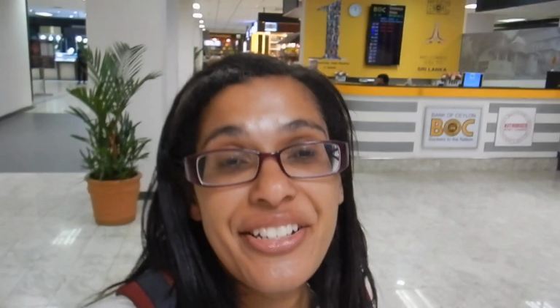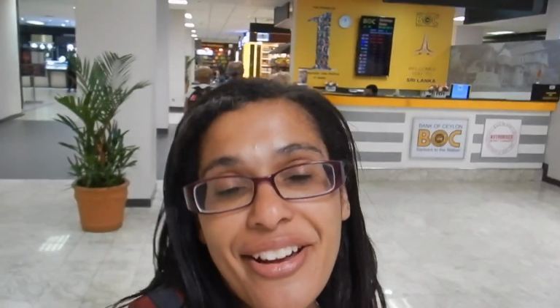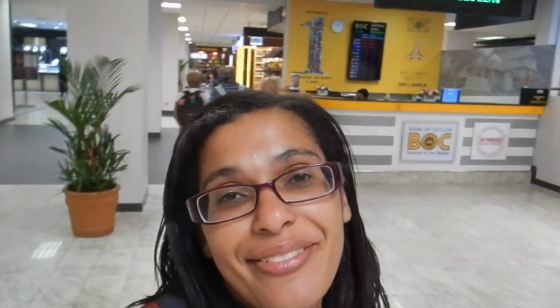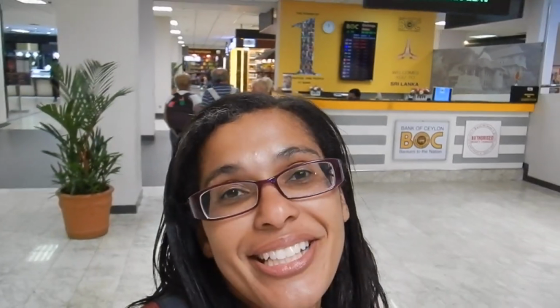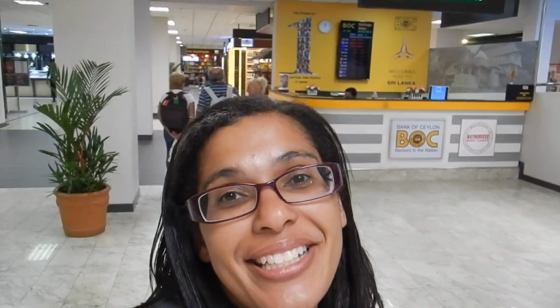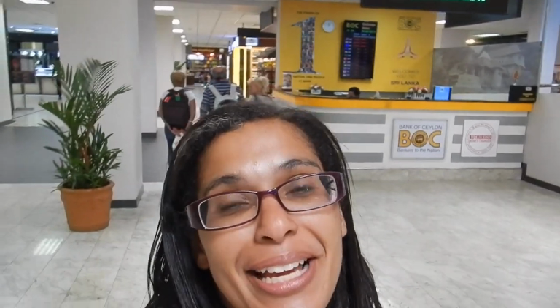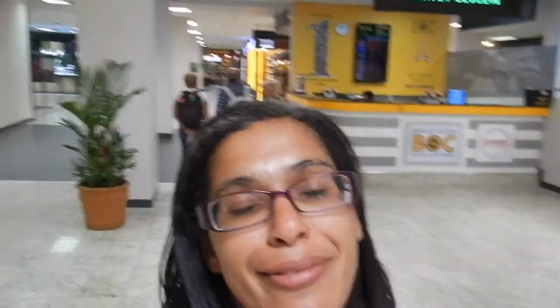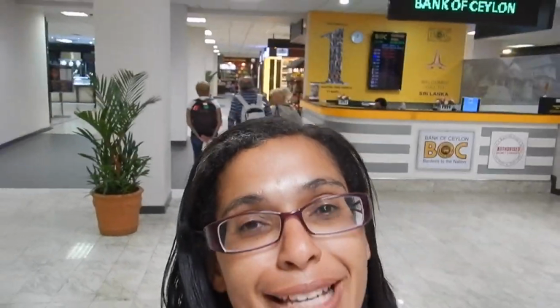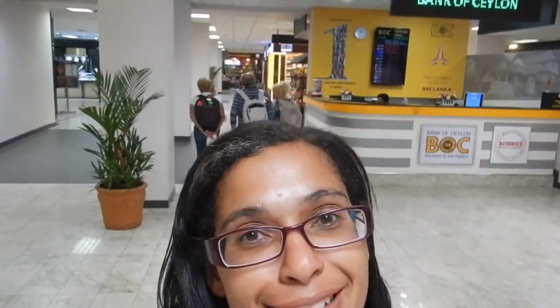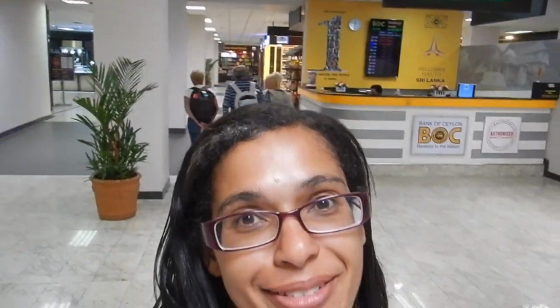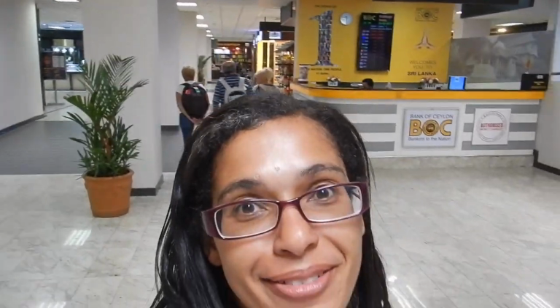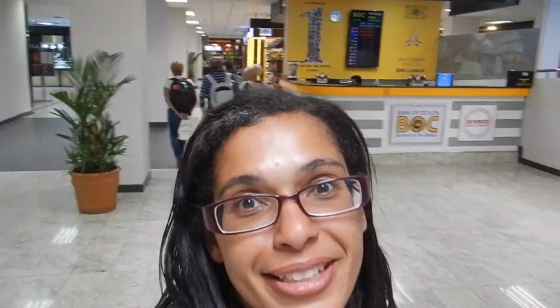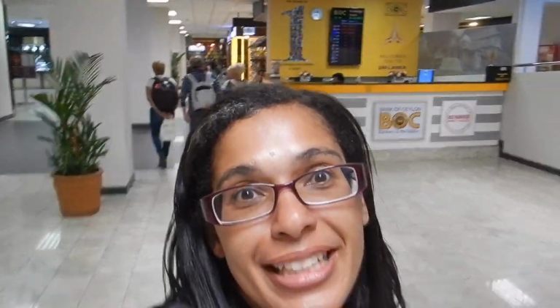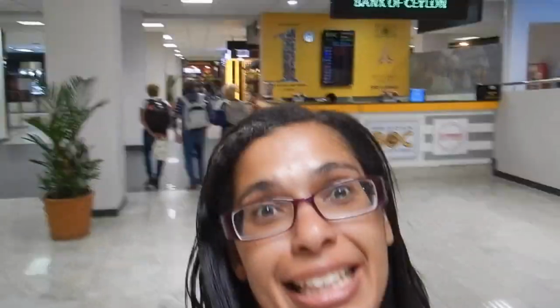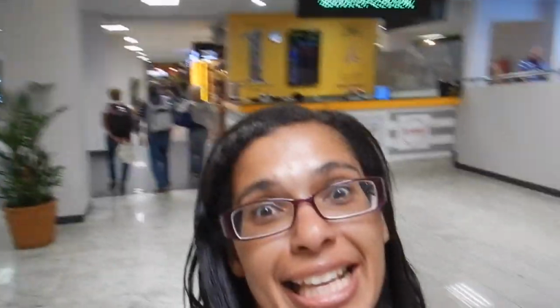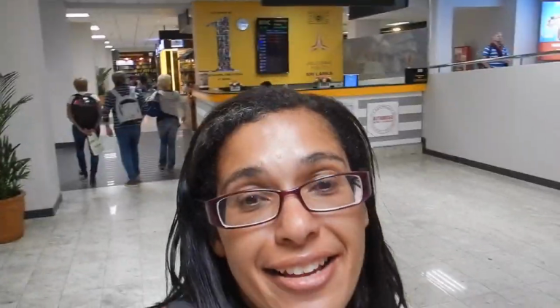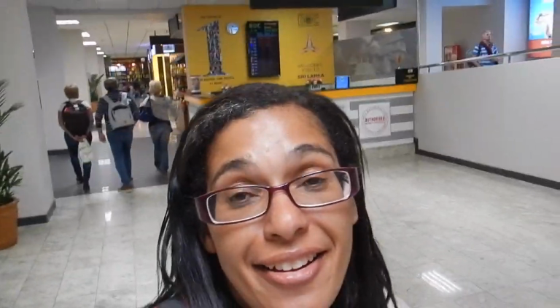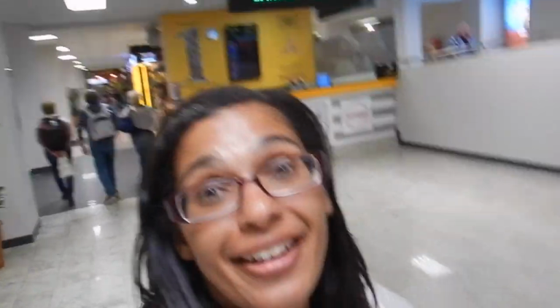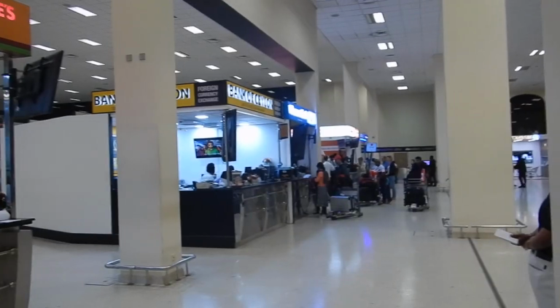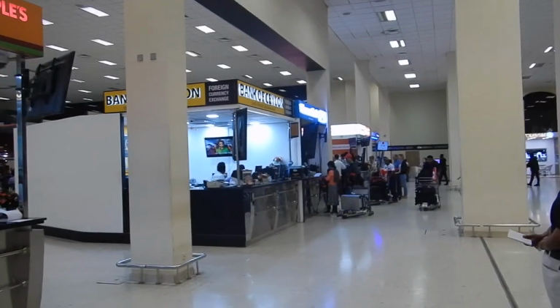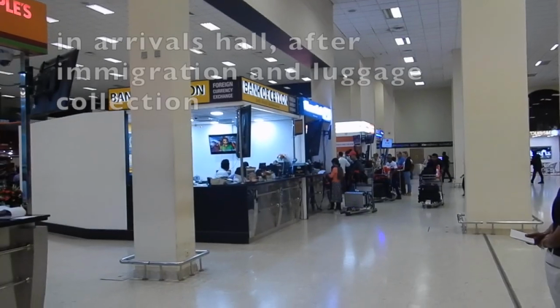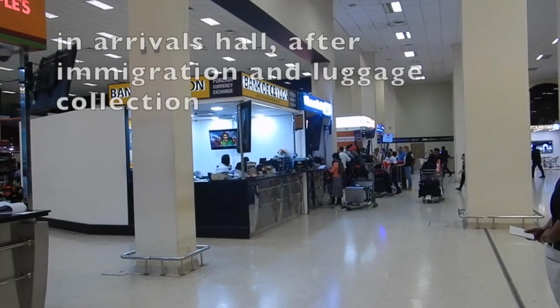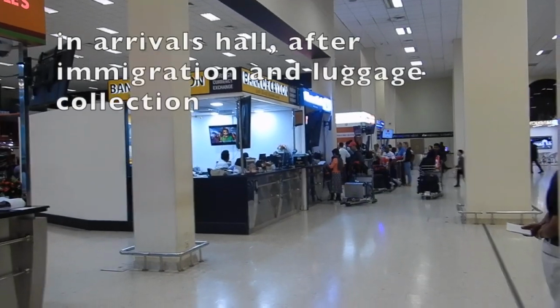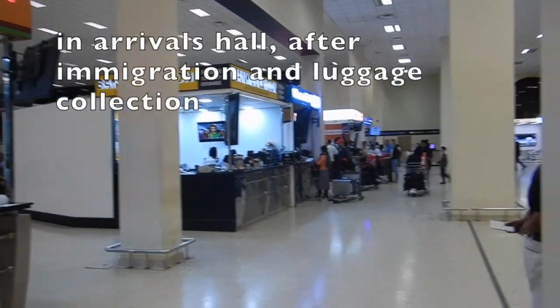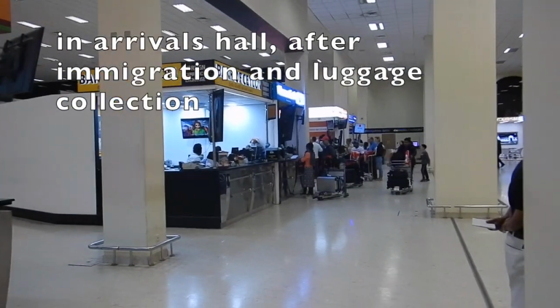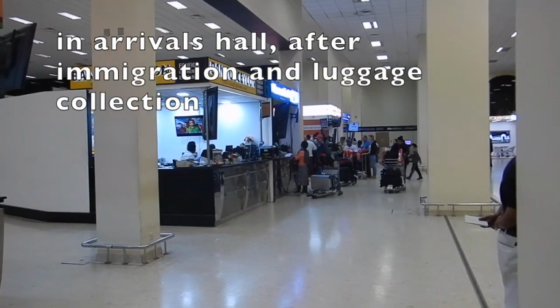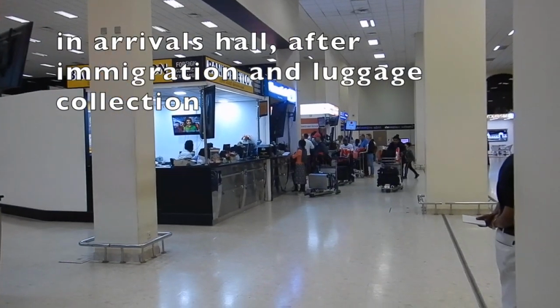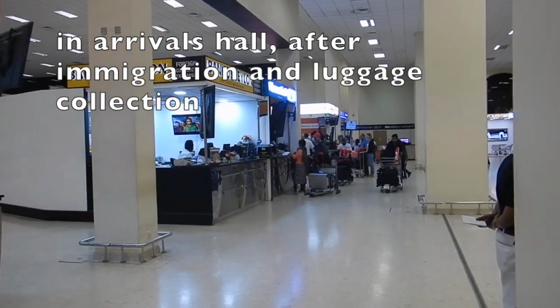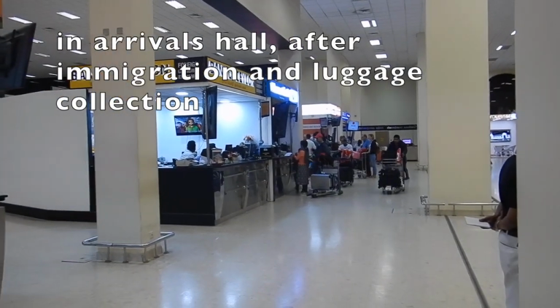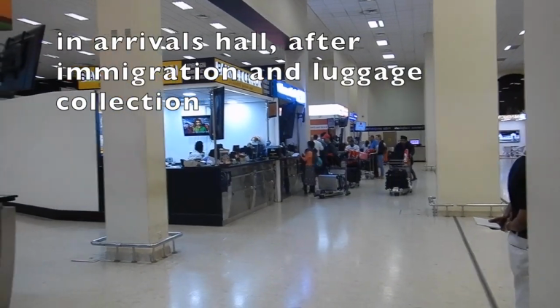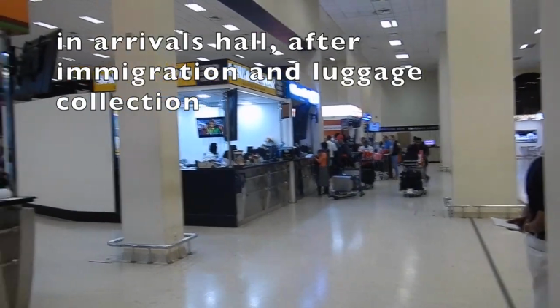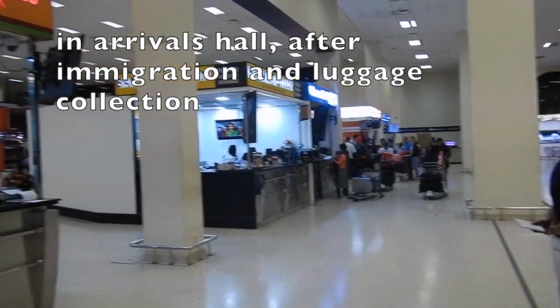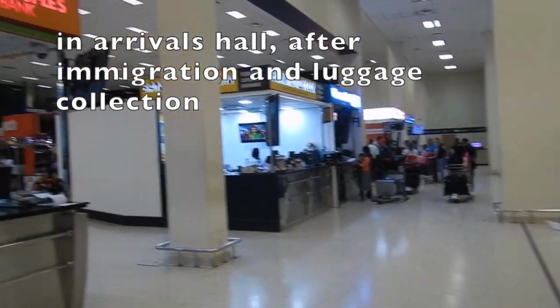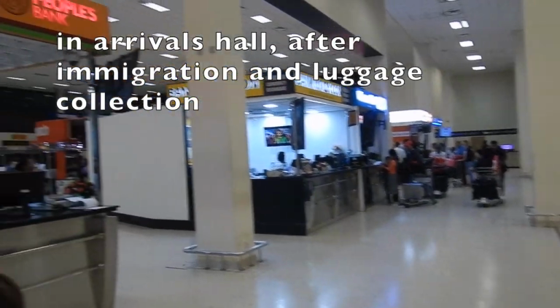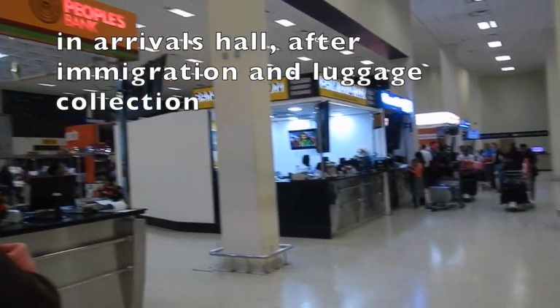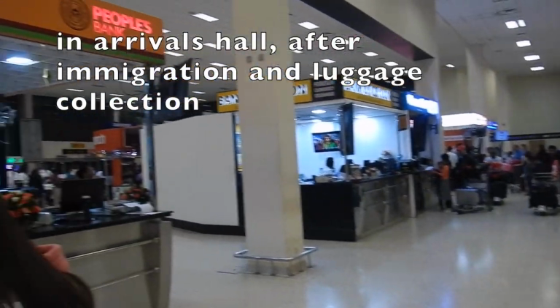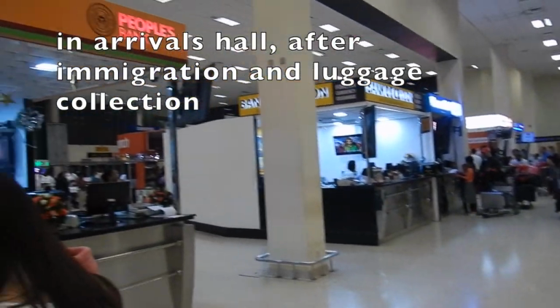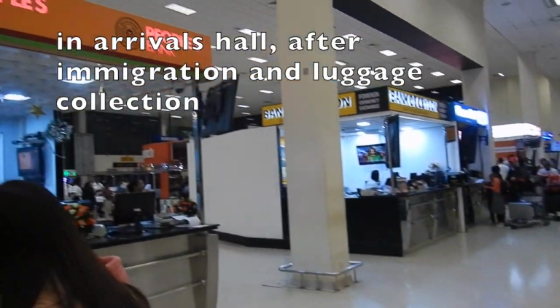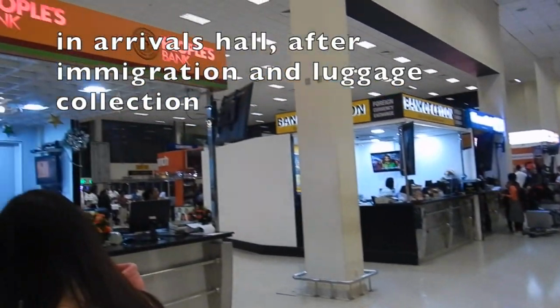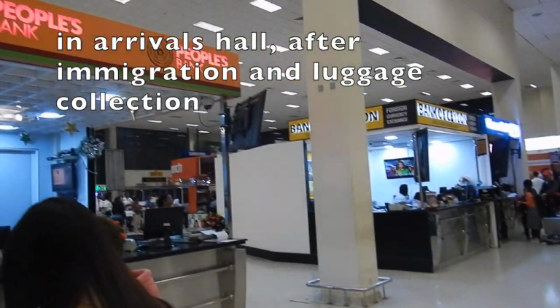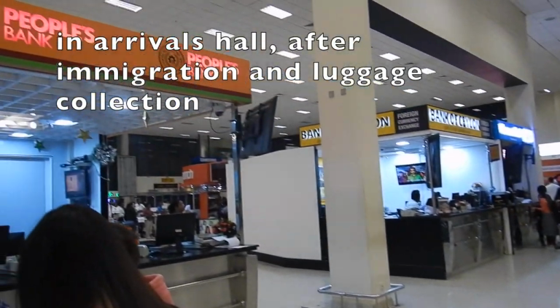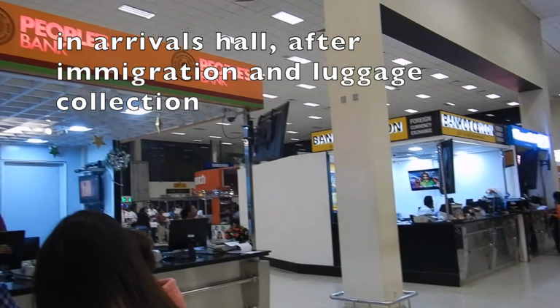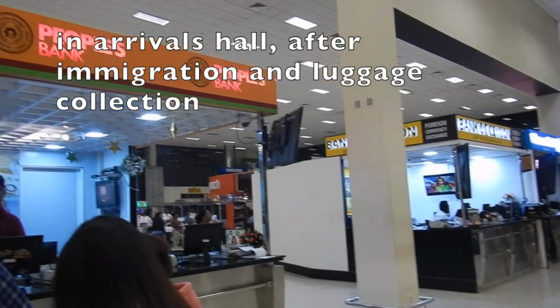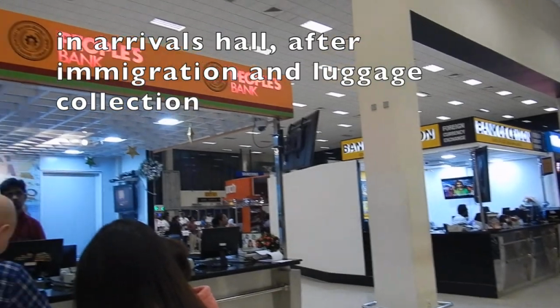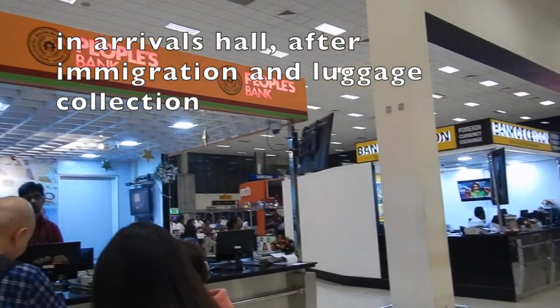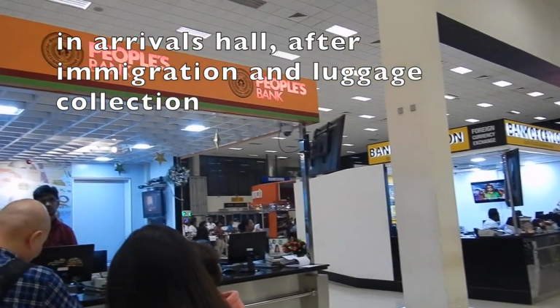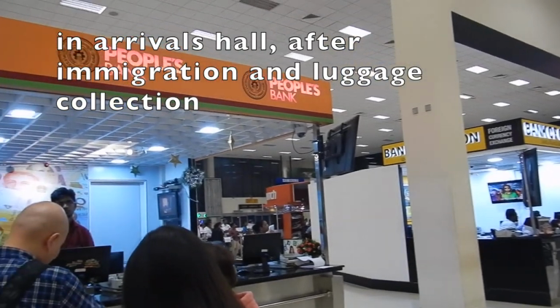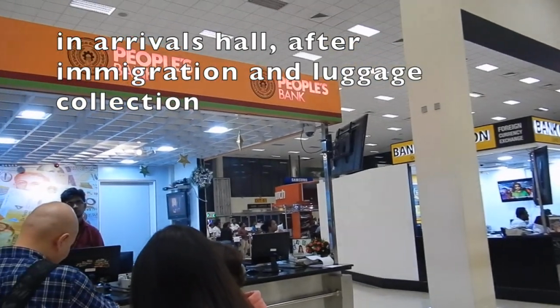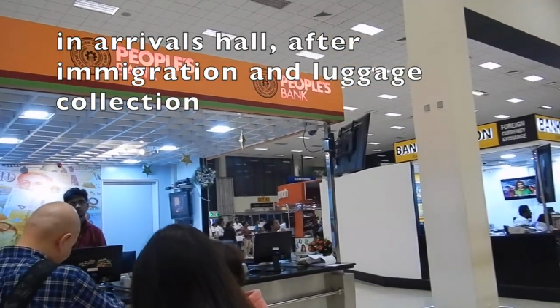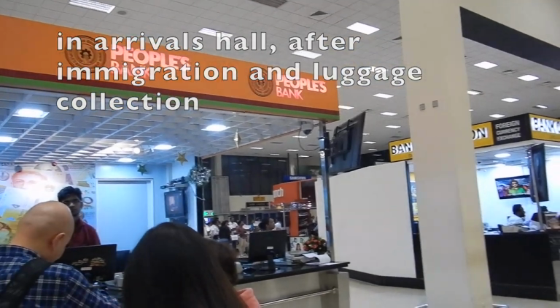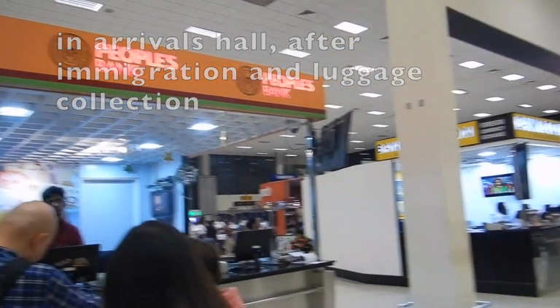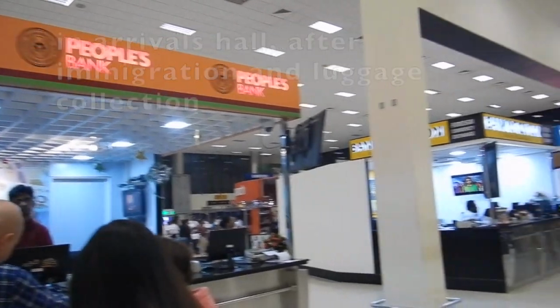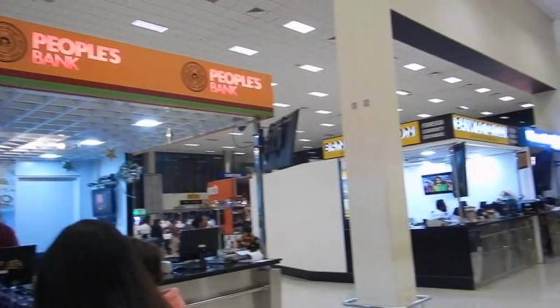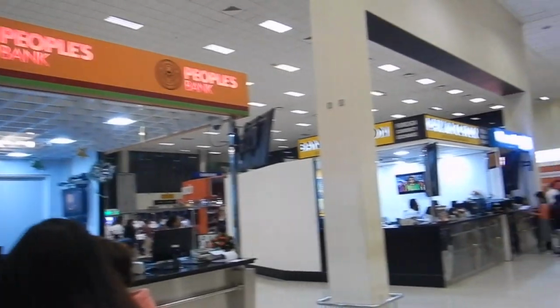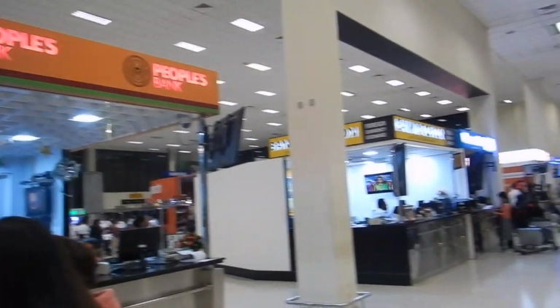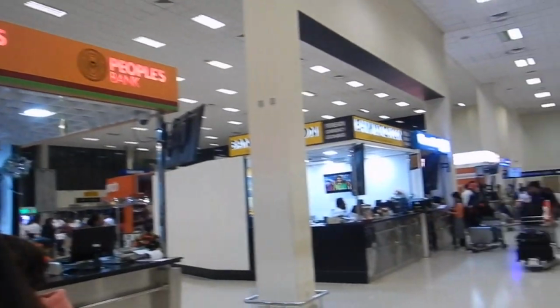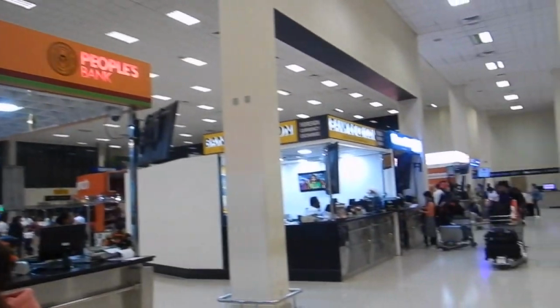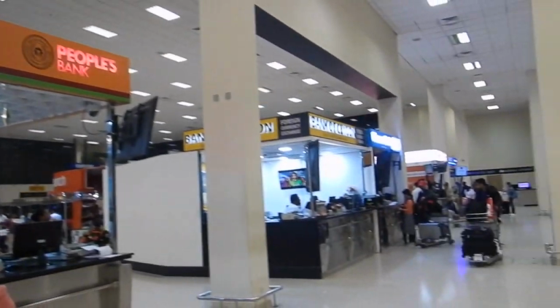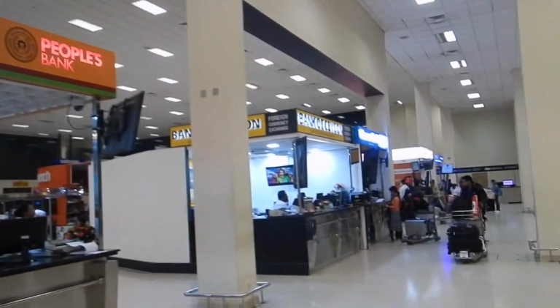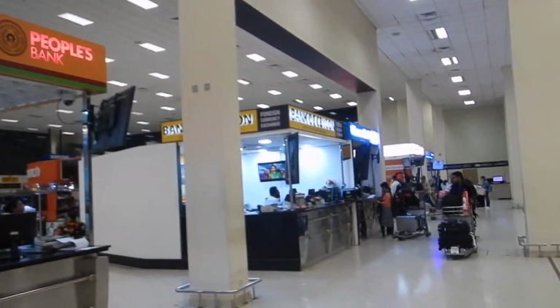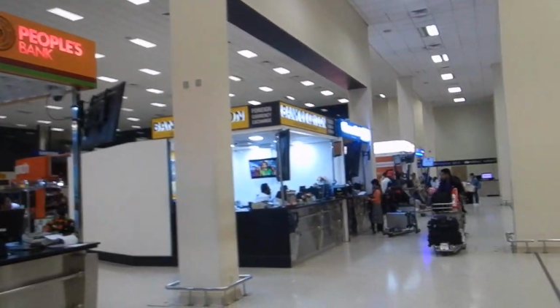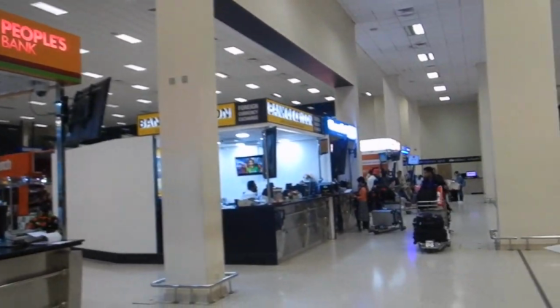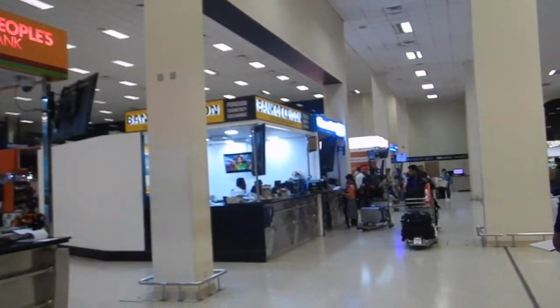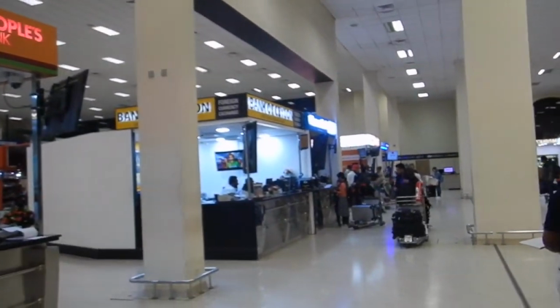Hi travellers, I'm Anne's daughter Luleko. This video shows the money exchange facilities available at the arrivals terminal in Colombo Airport.